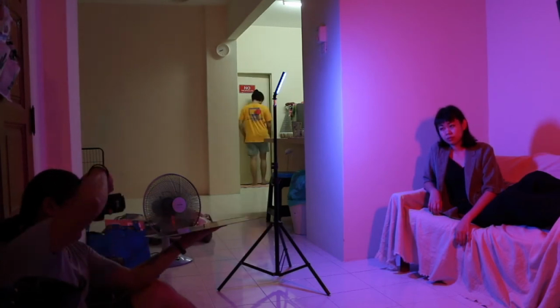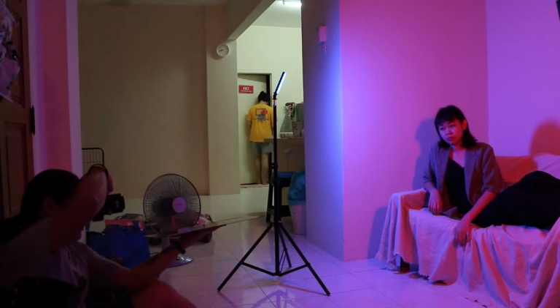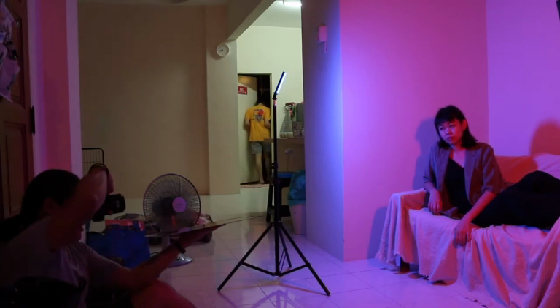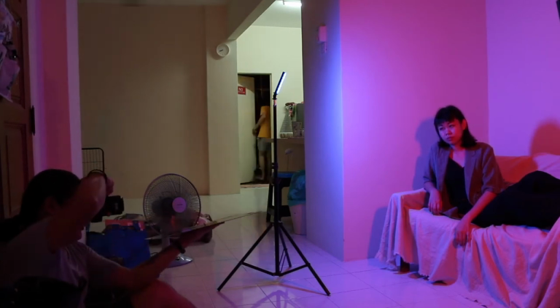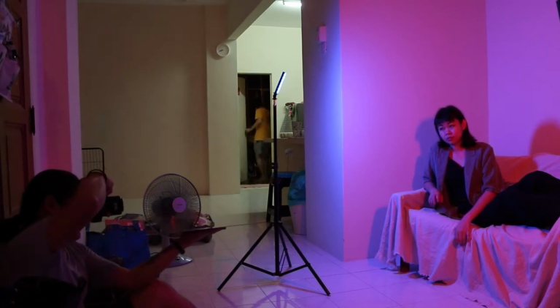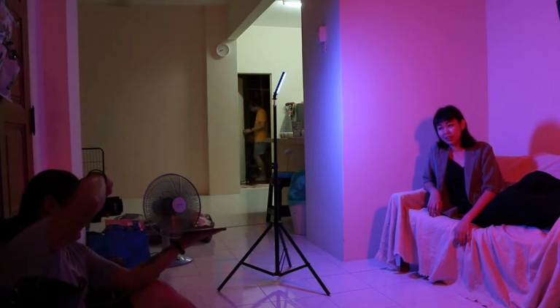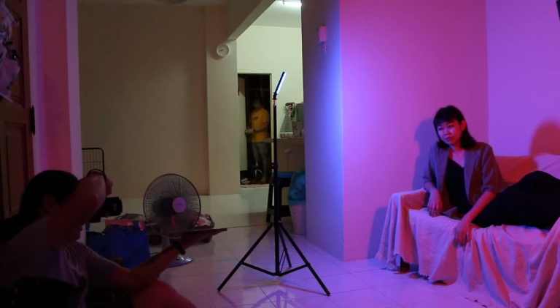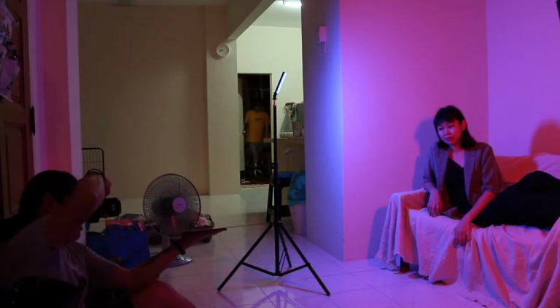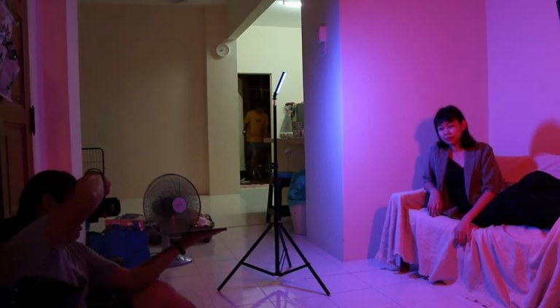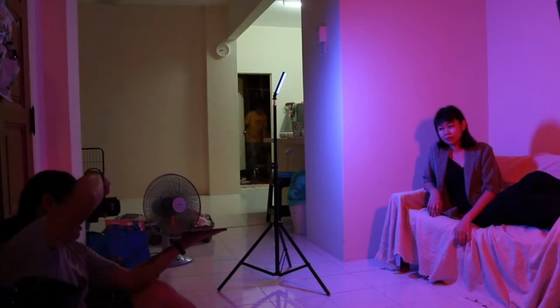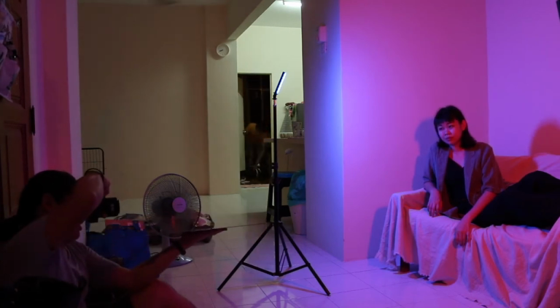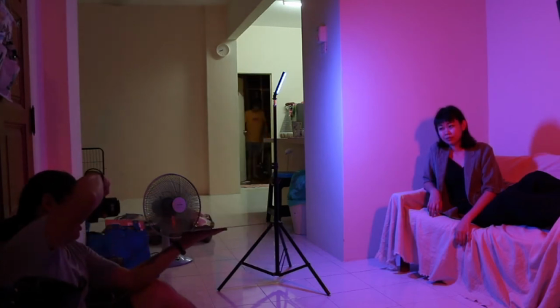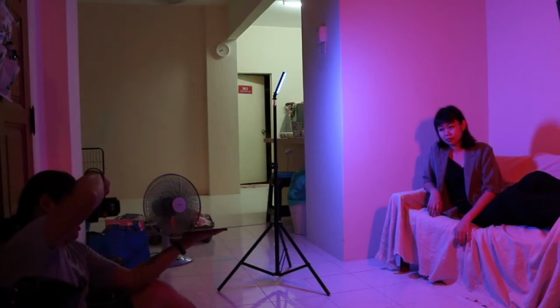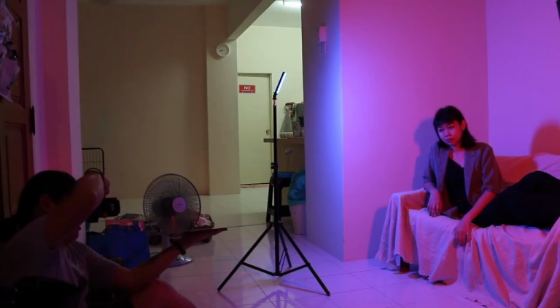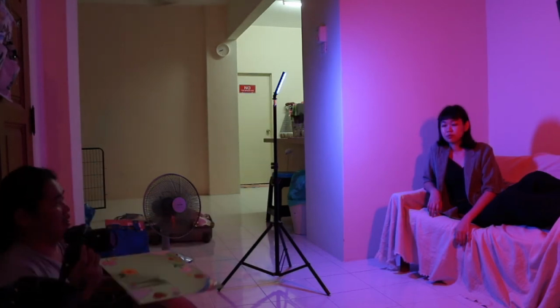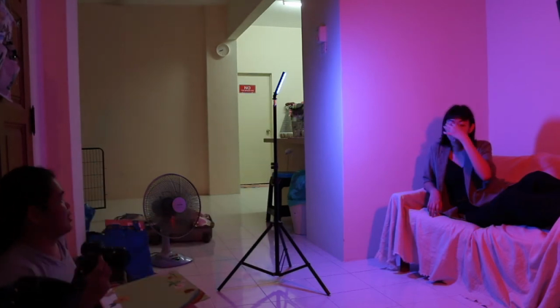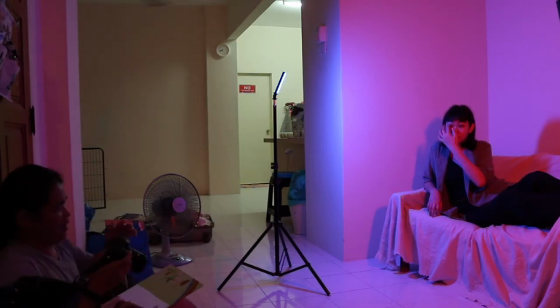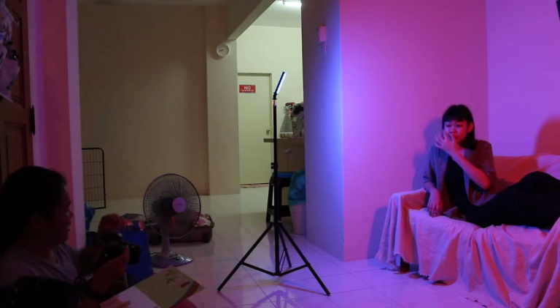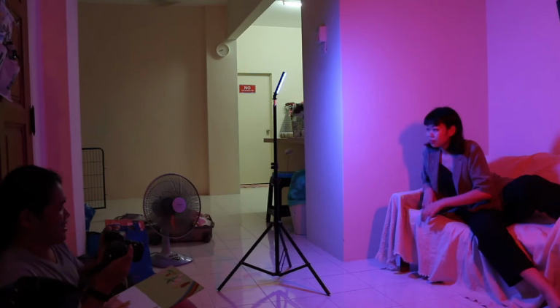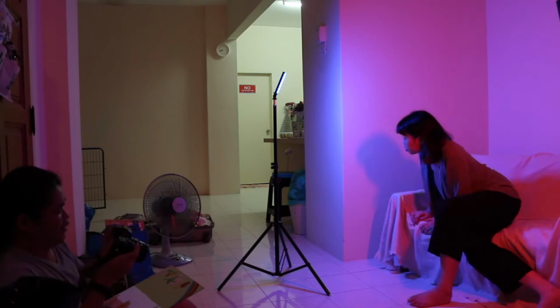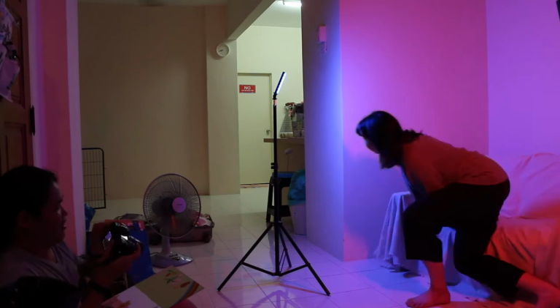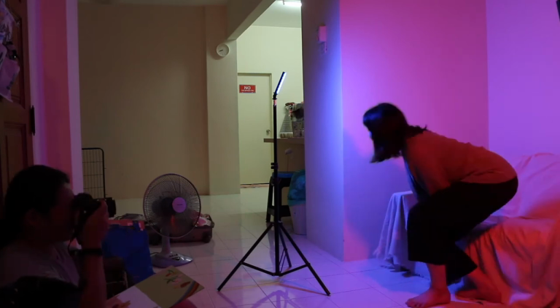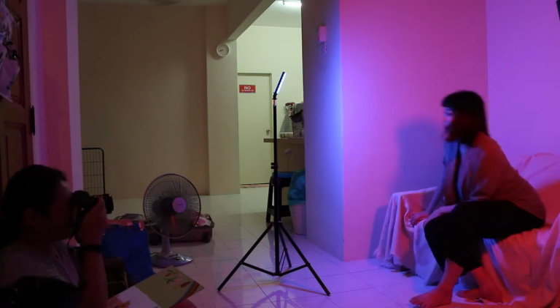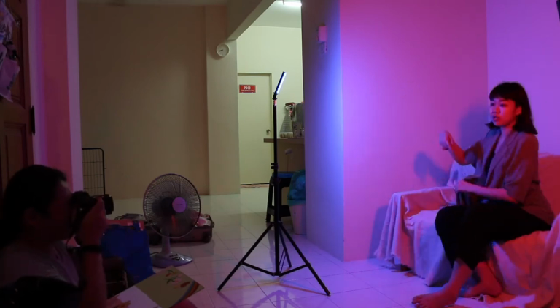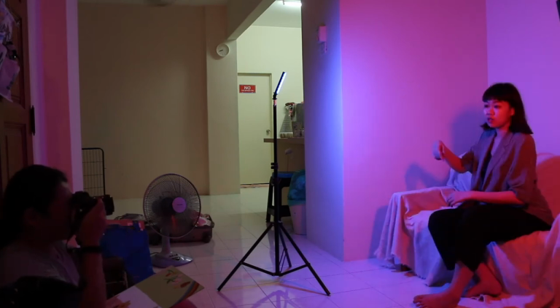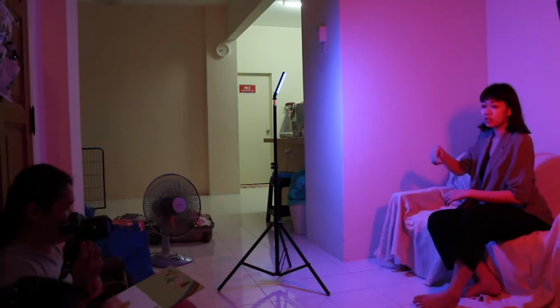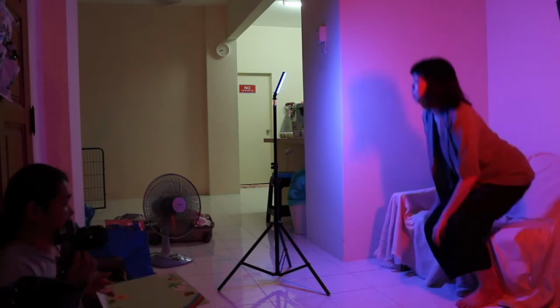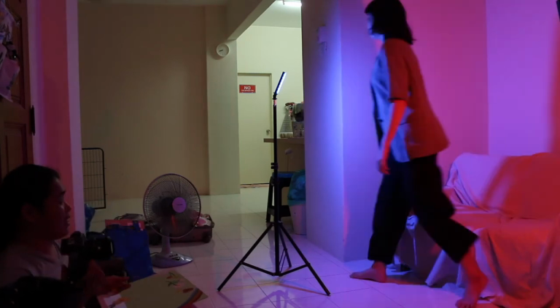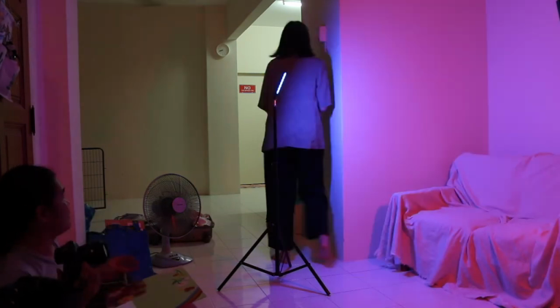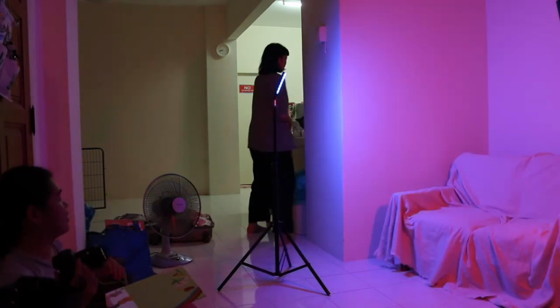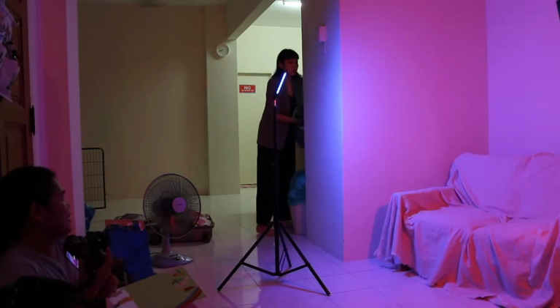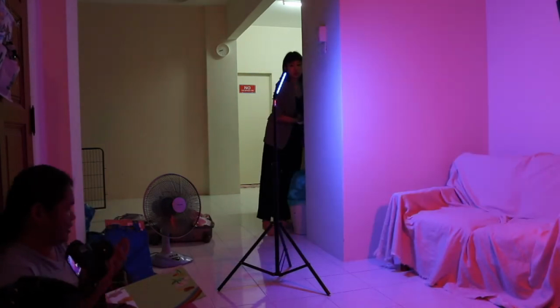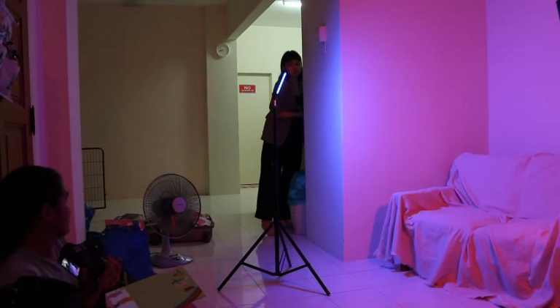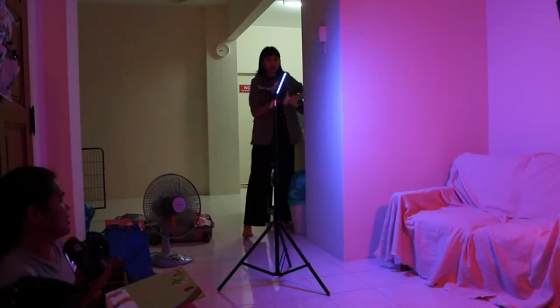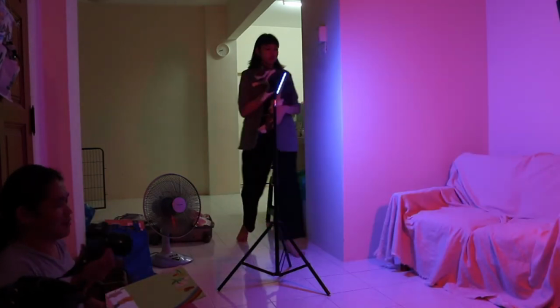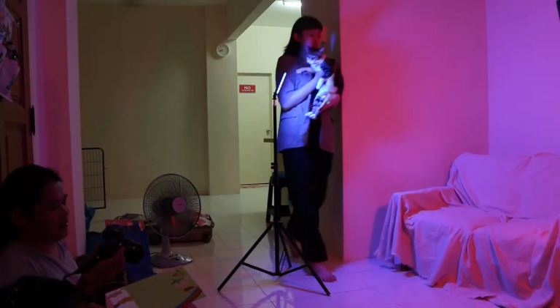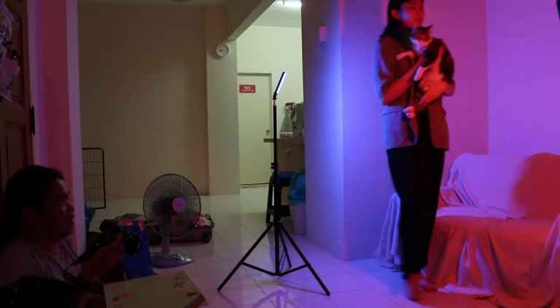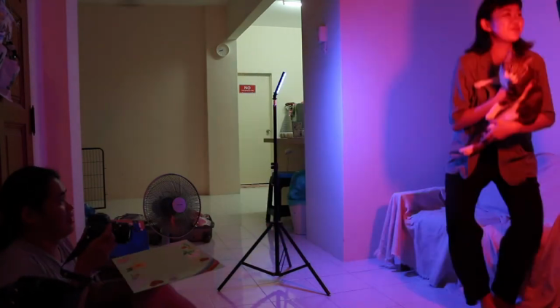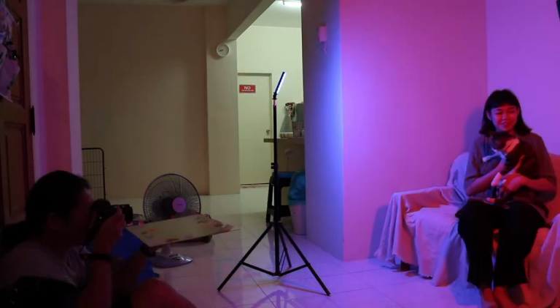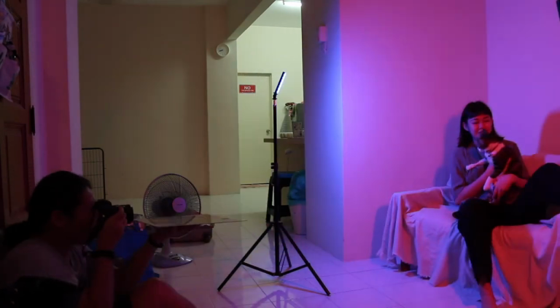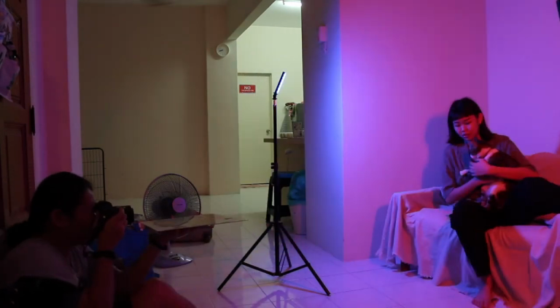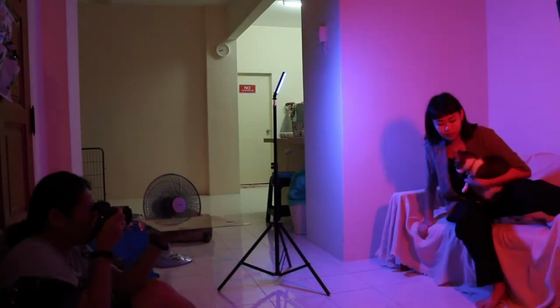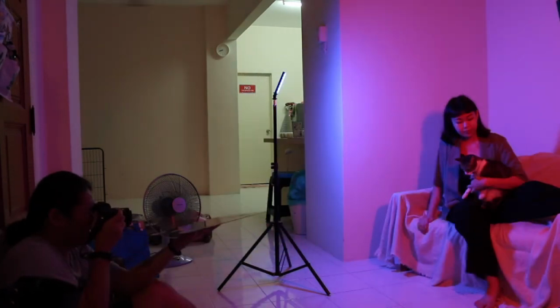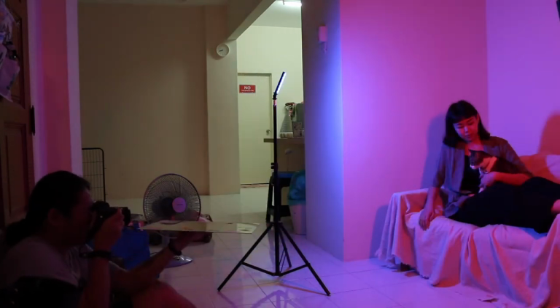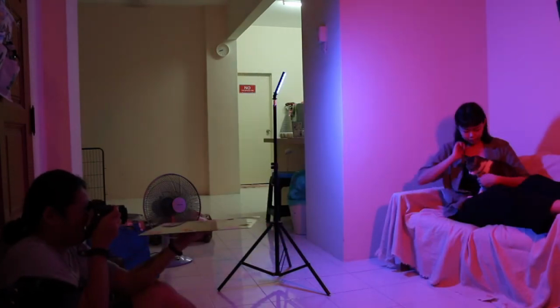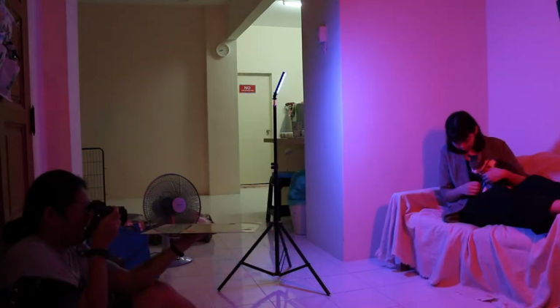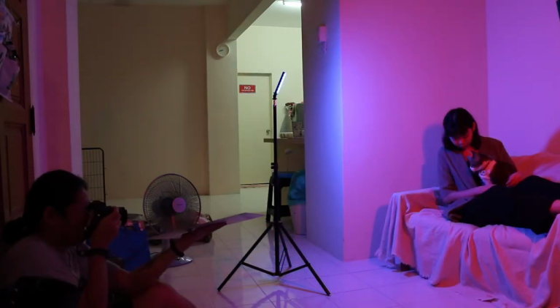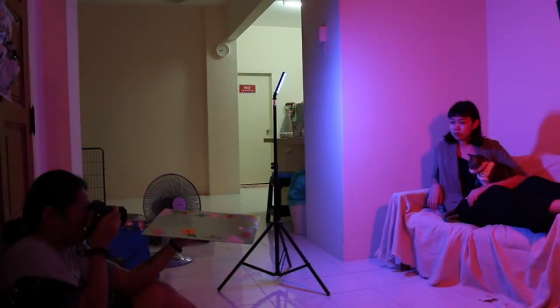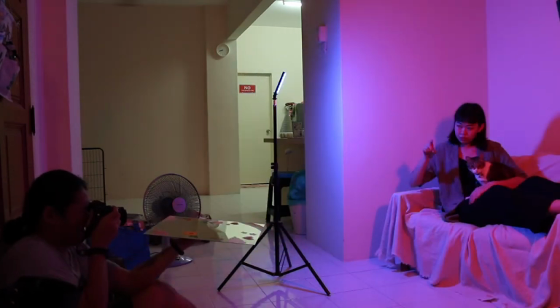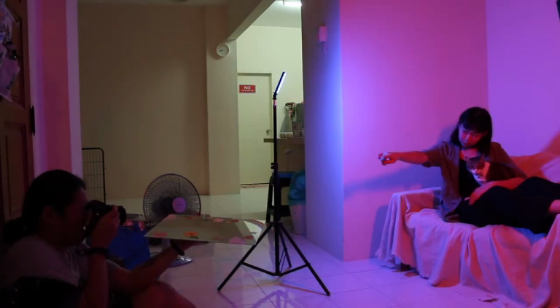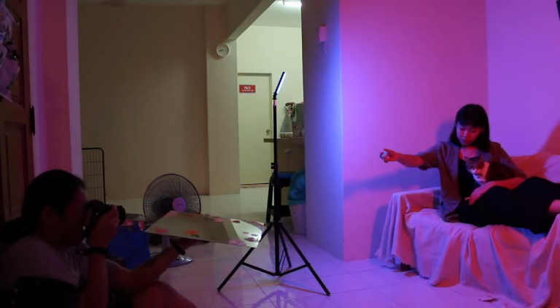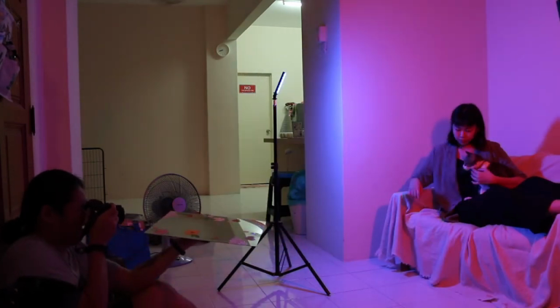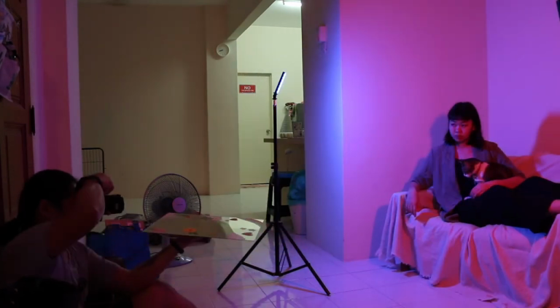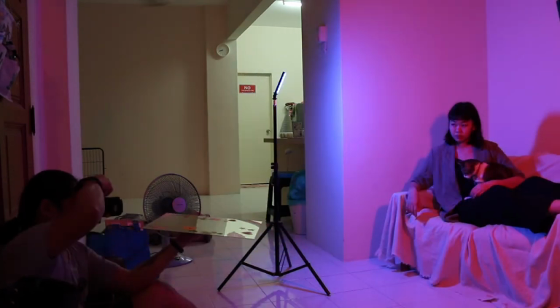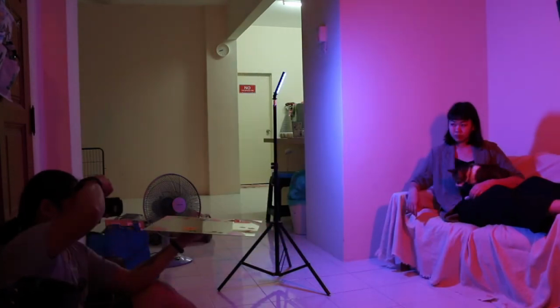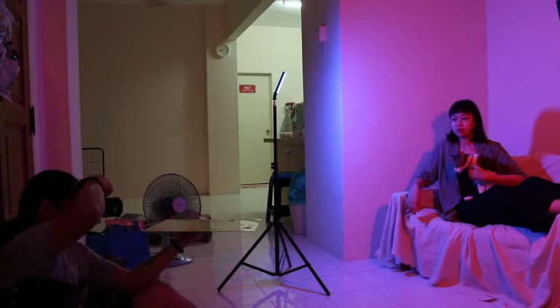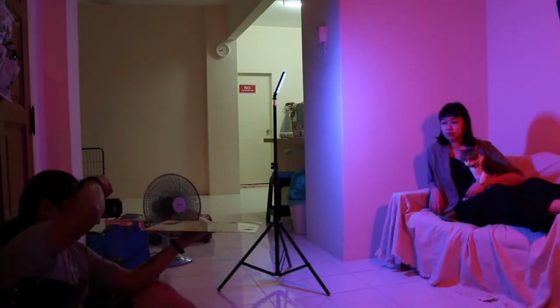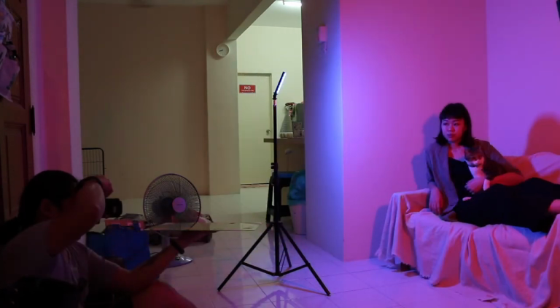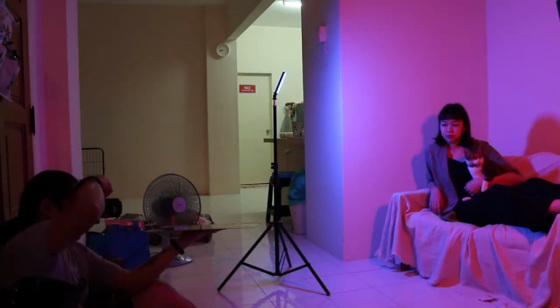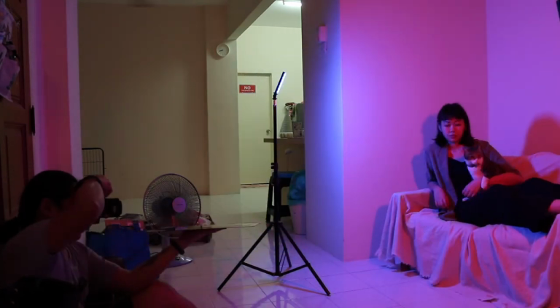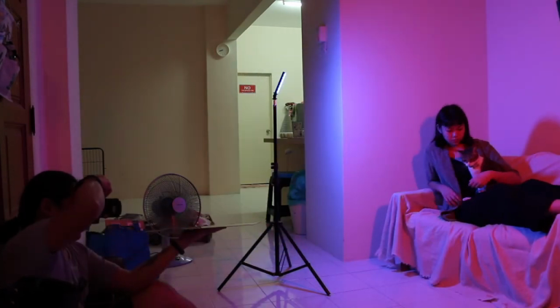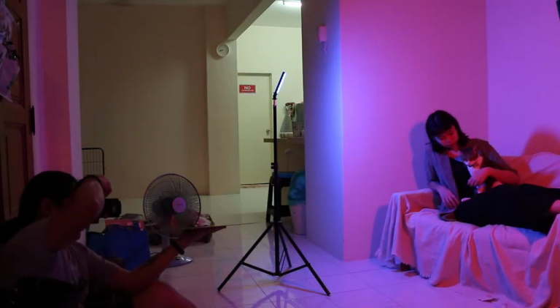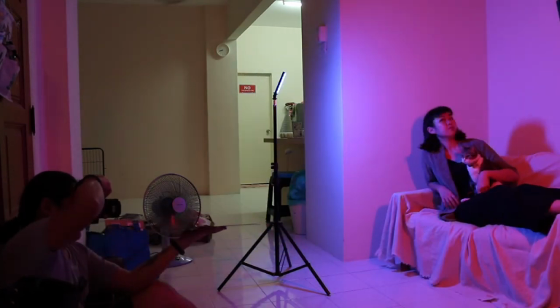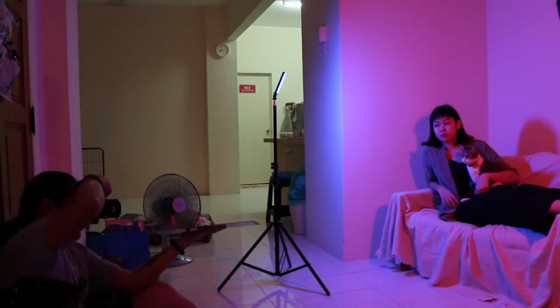In the end, the cat also joined in for the shot, and we got some very unique cat and owner photos.